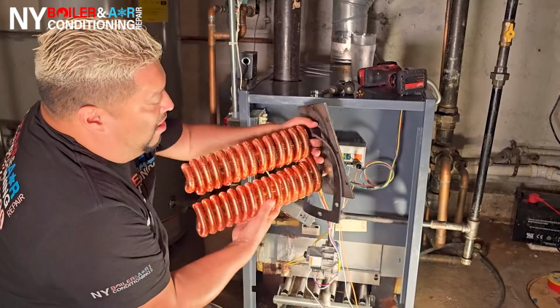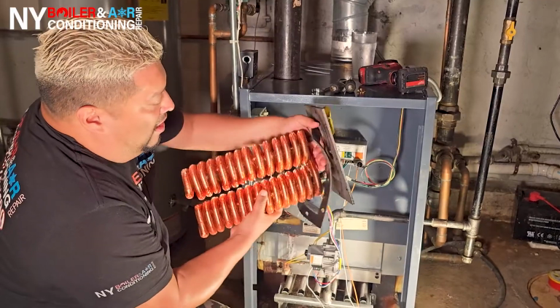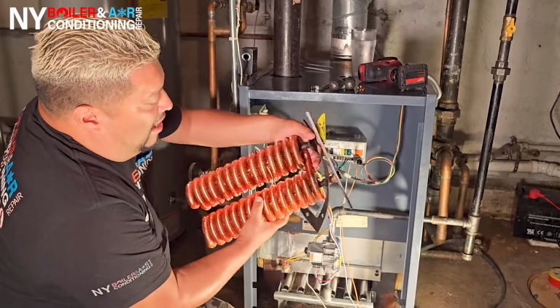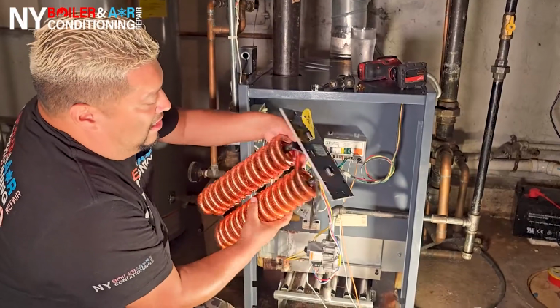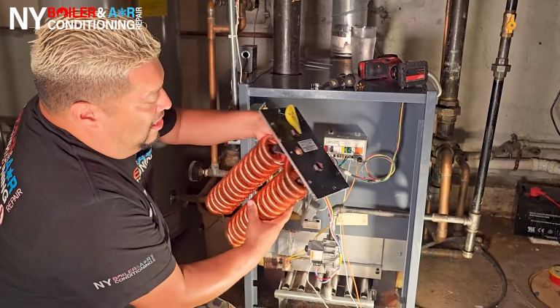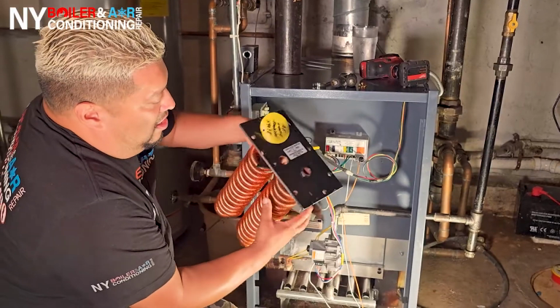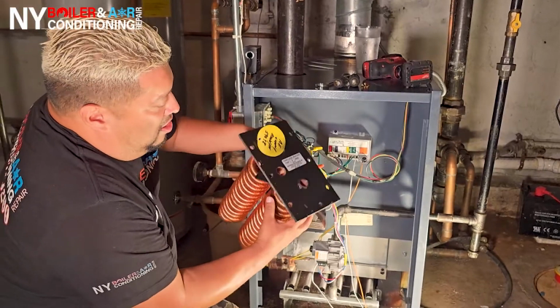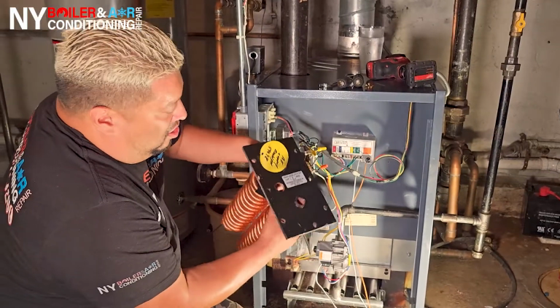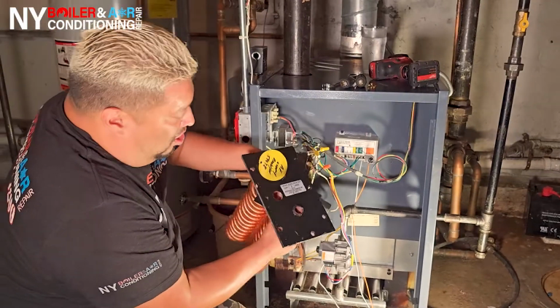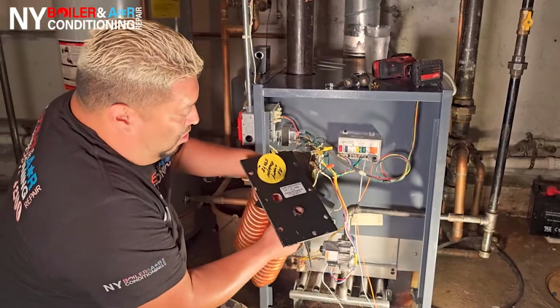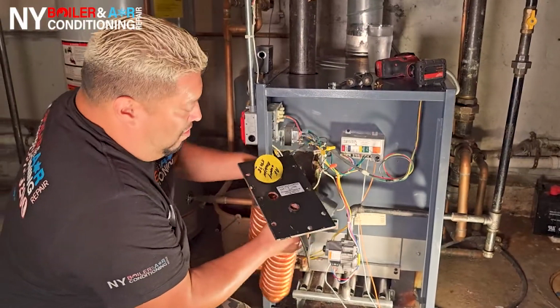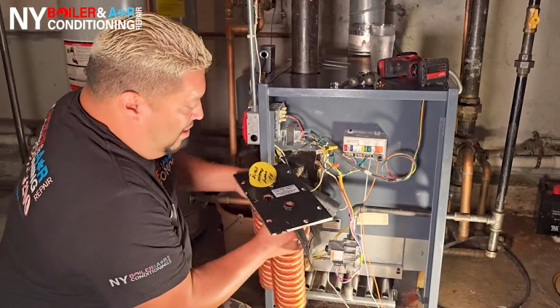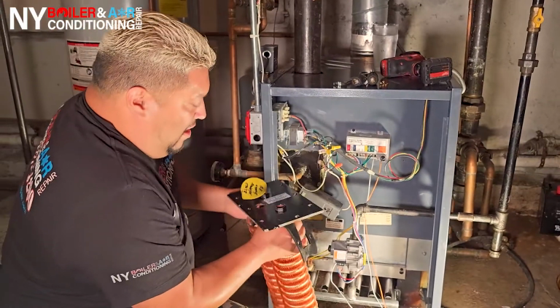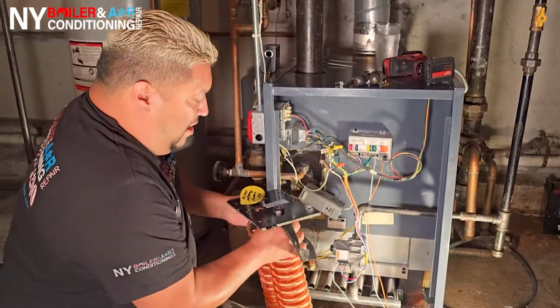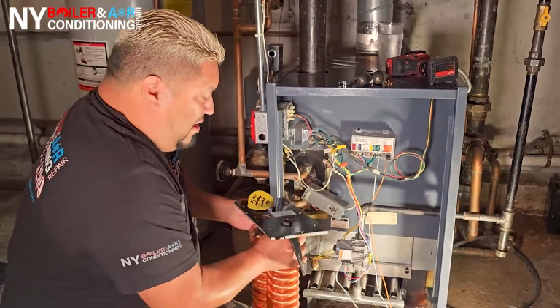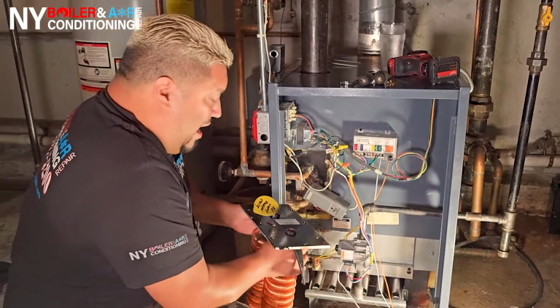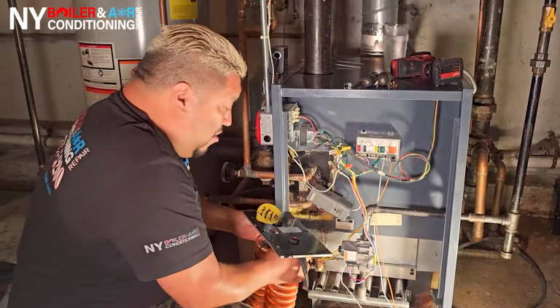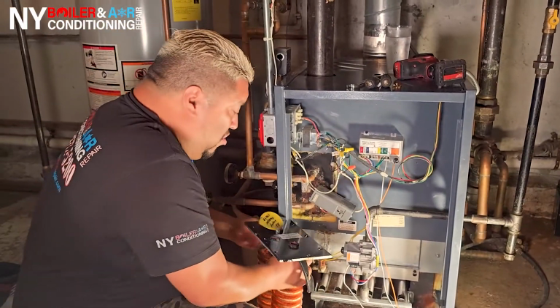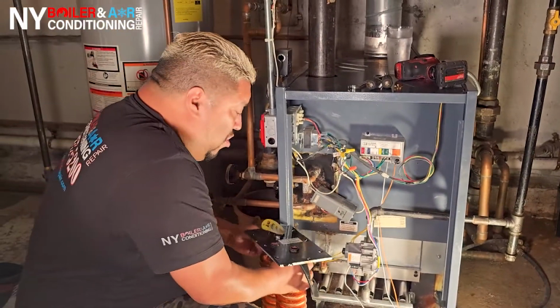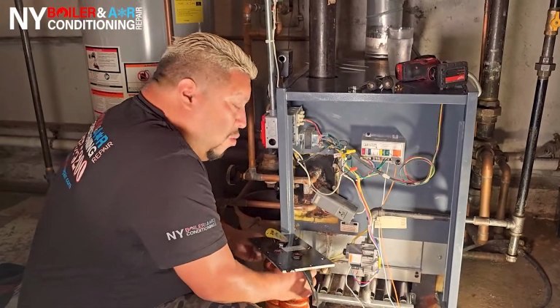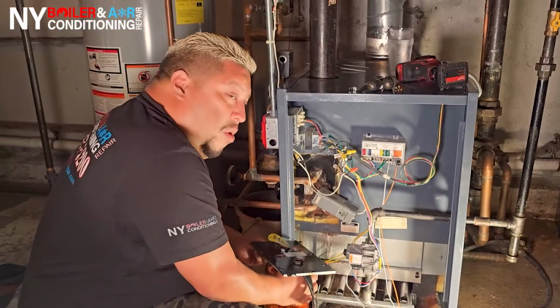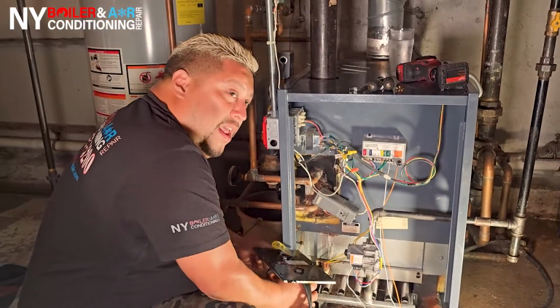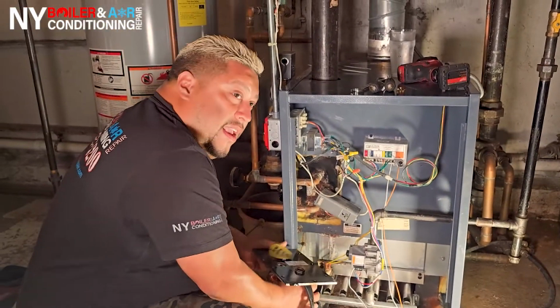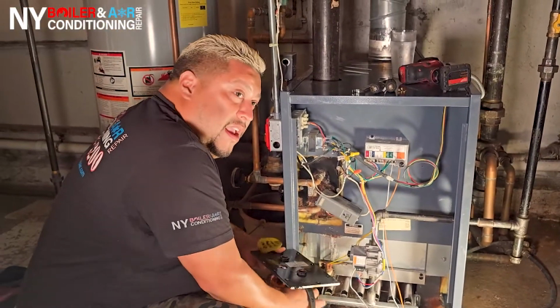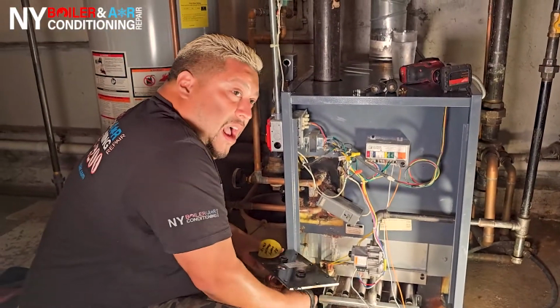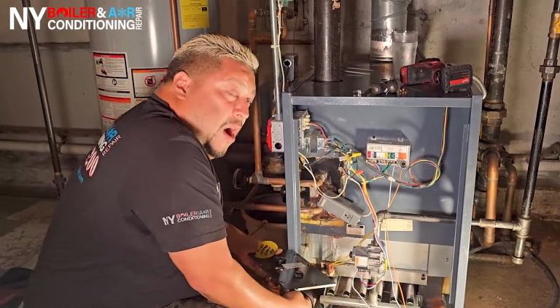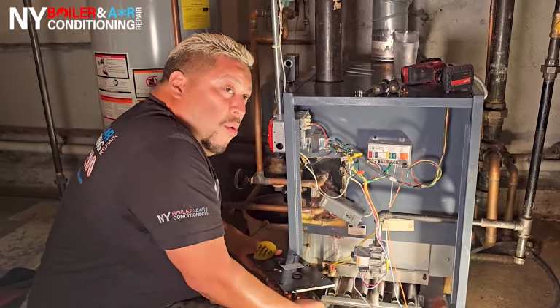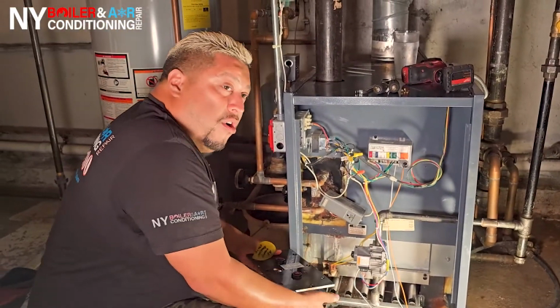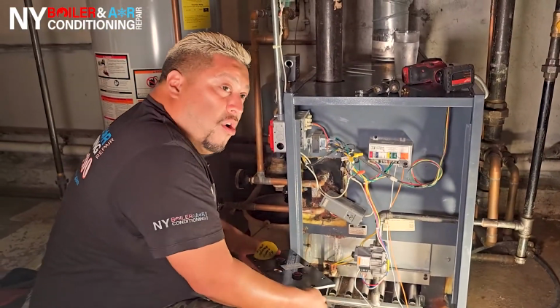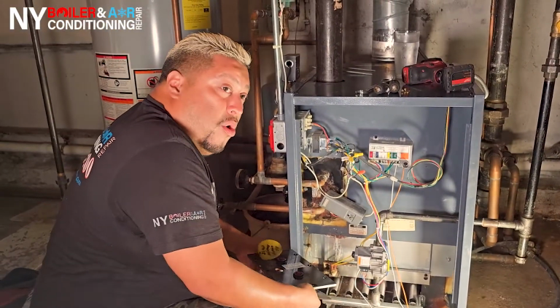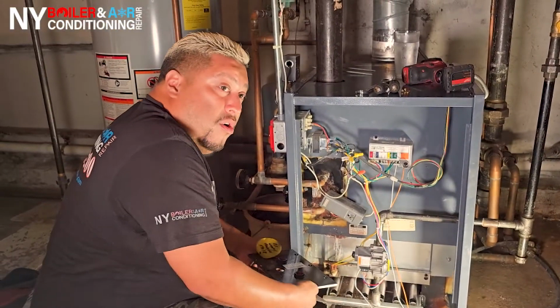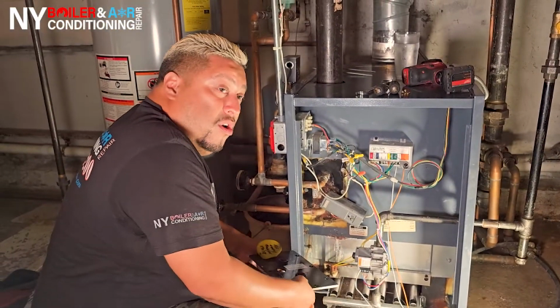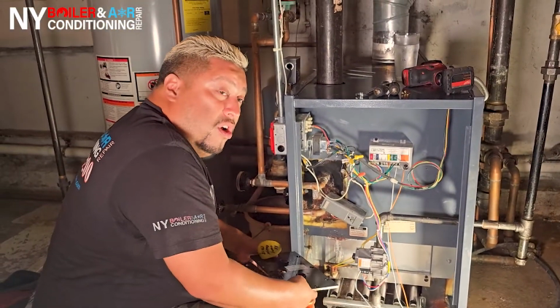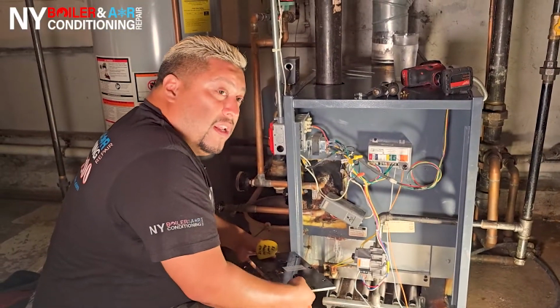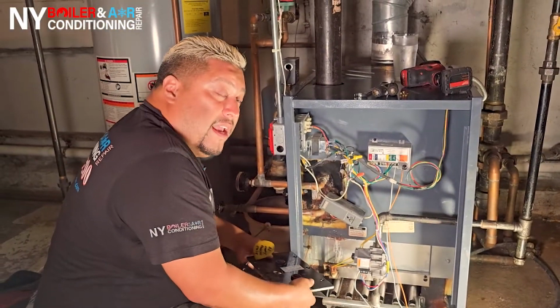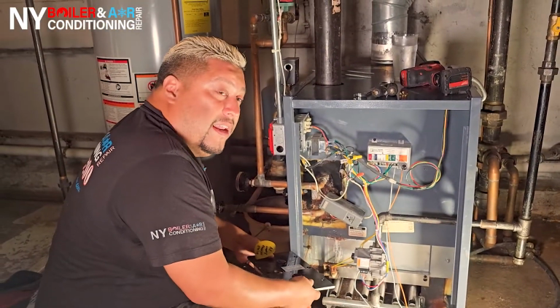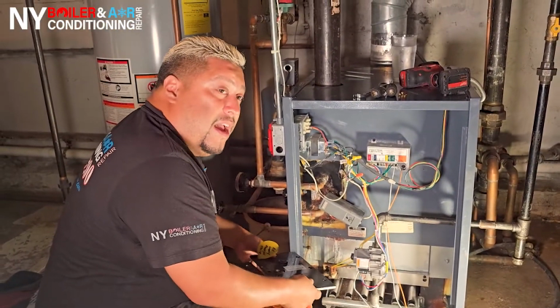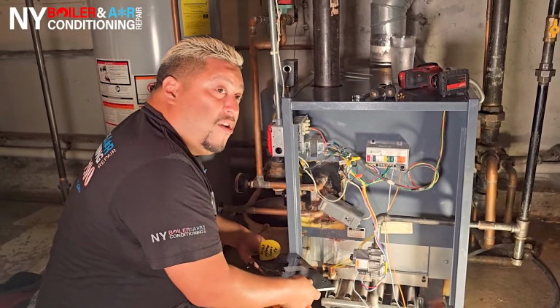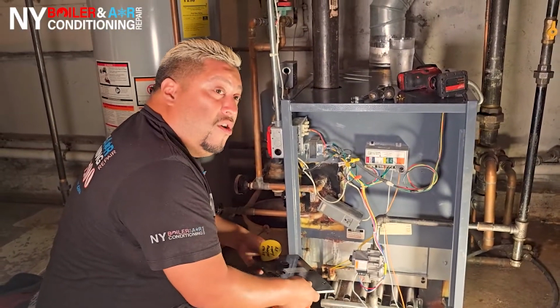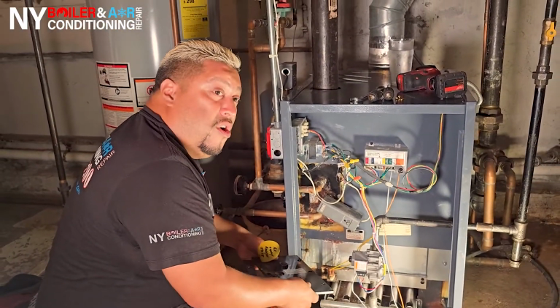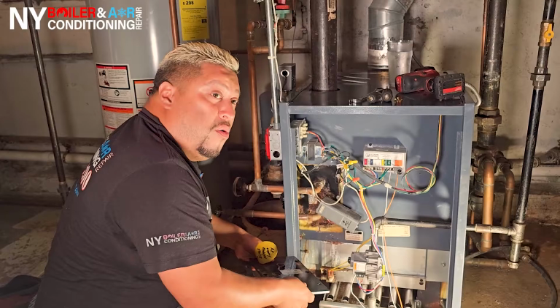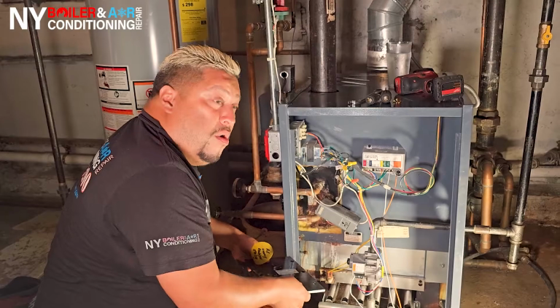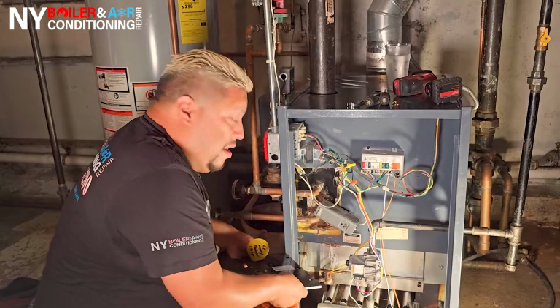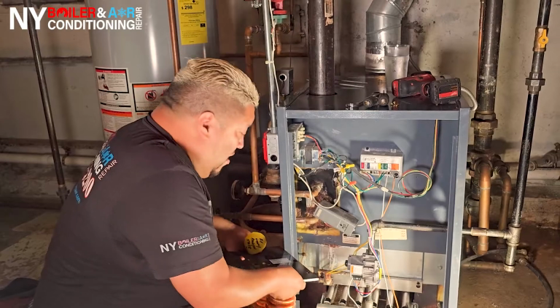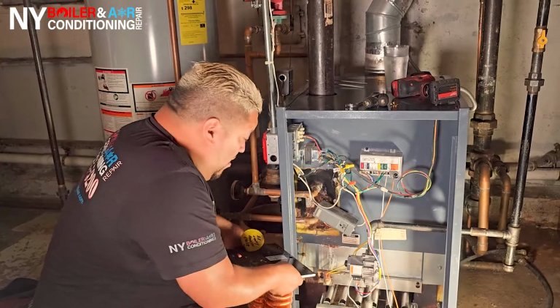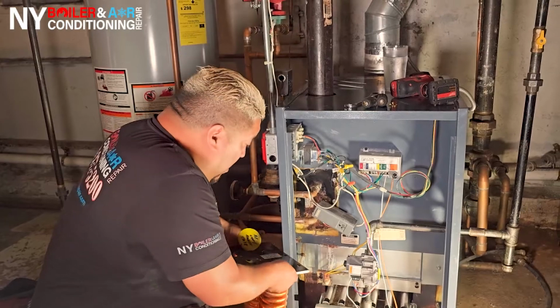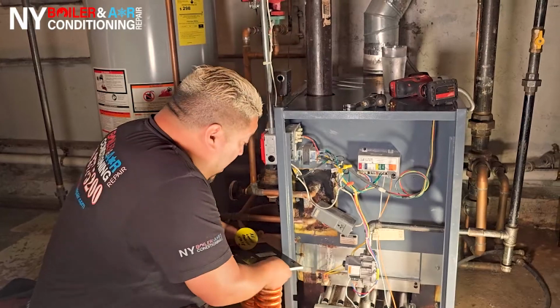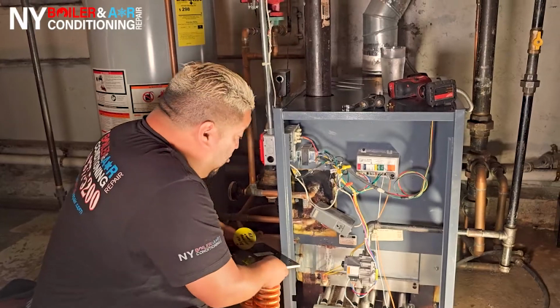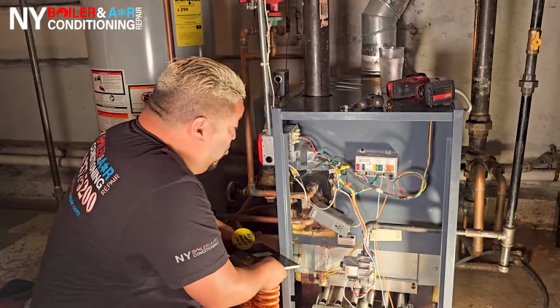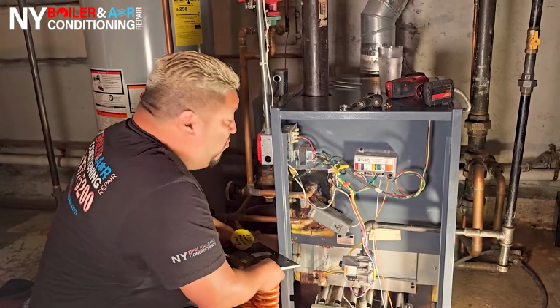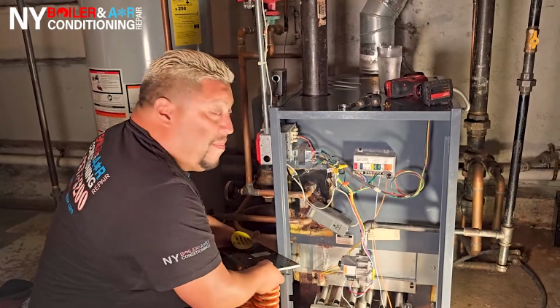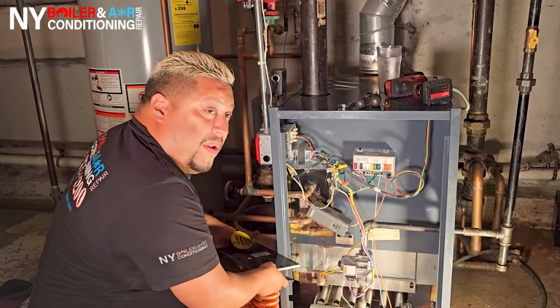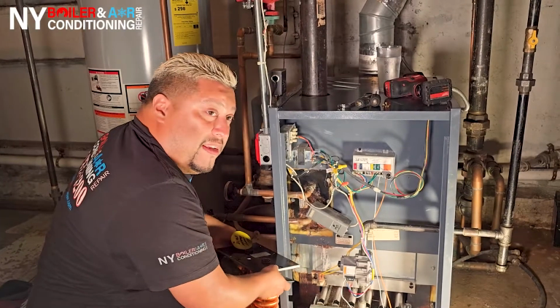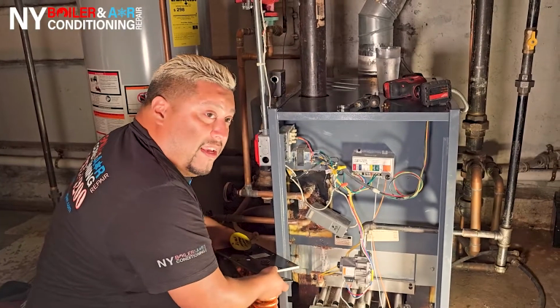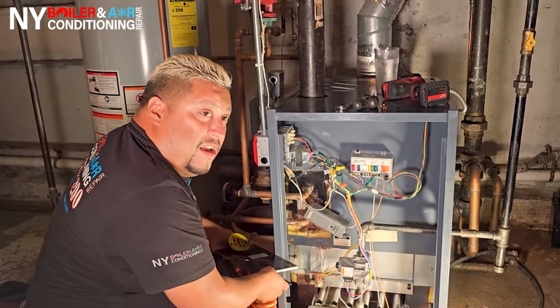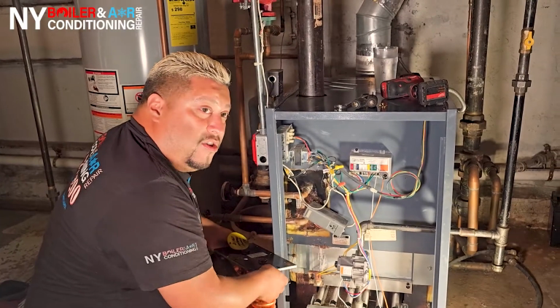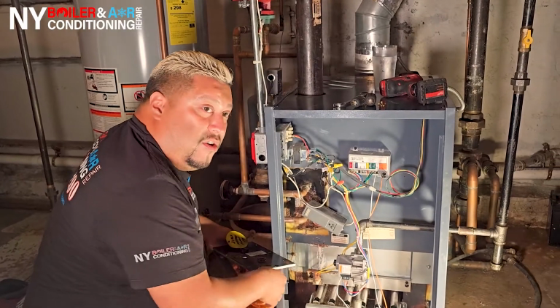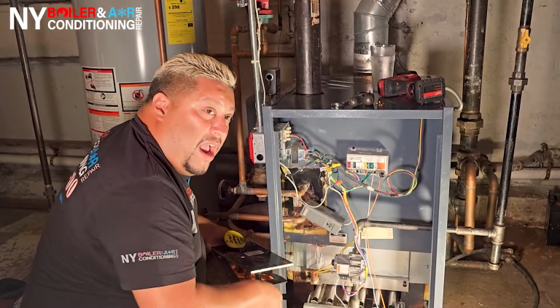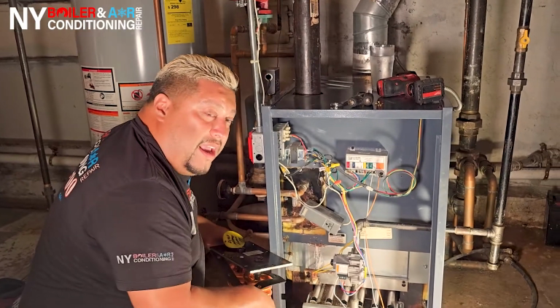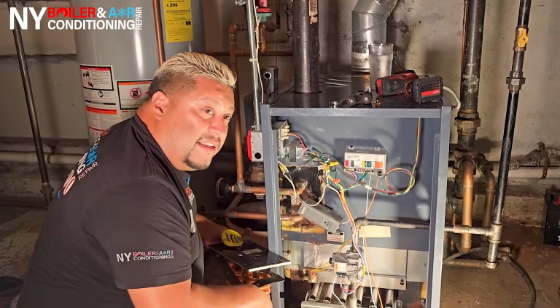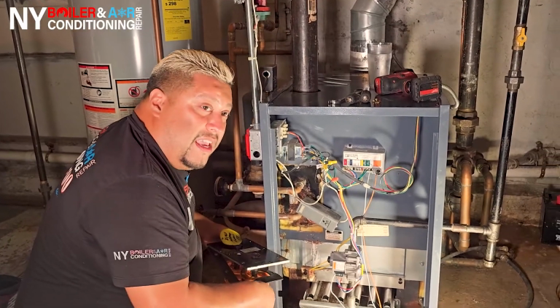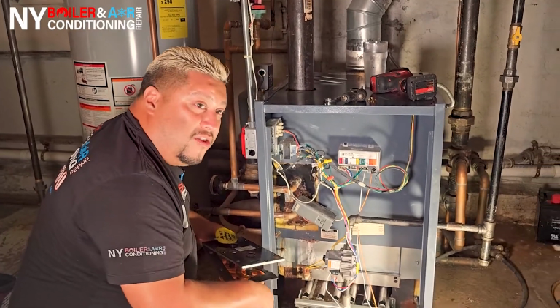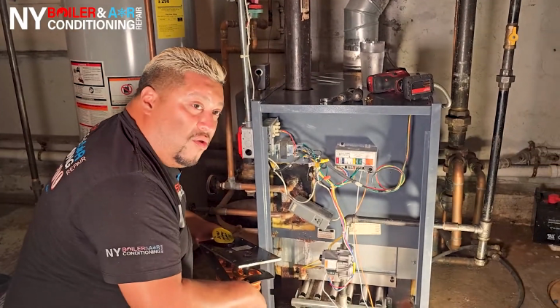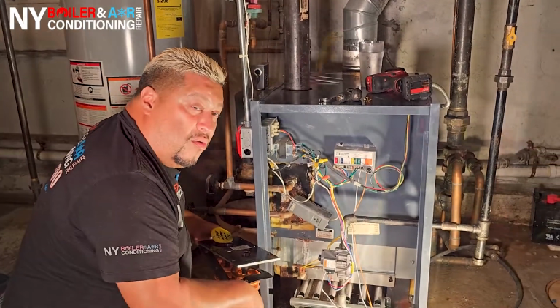Alright guys, now you know what a hot water coil looks like — now you're going to know how to replace it. Stay tuned.